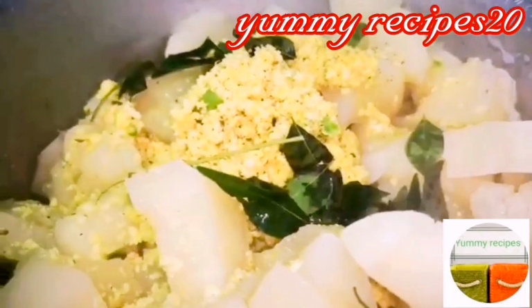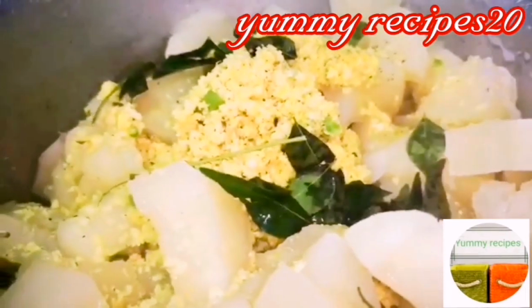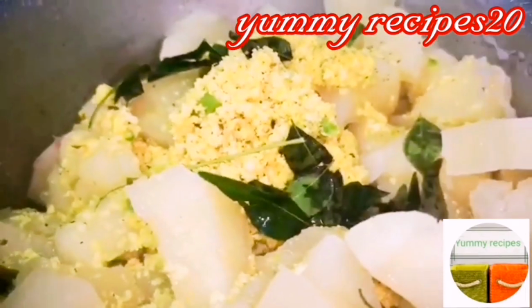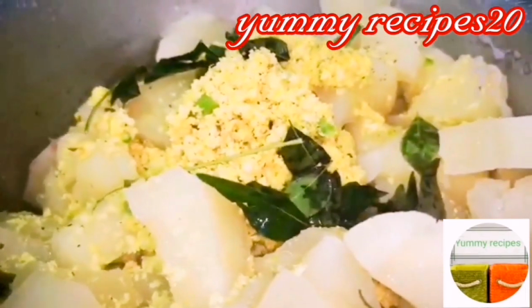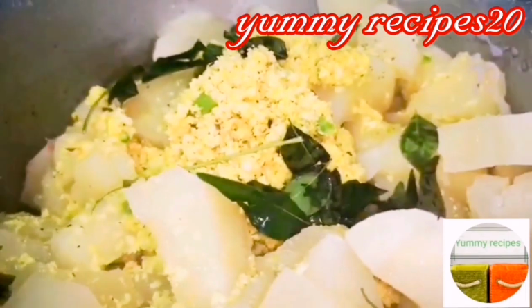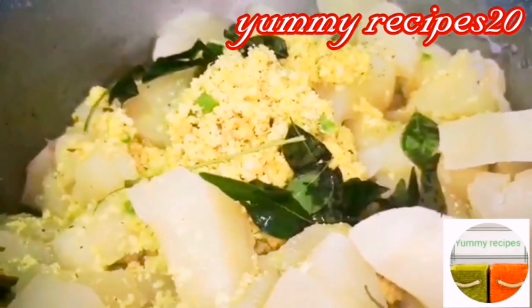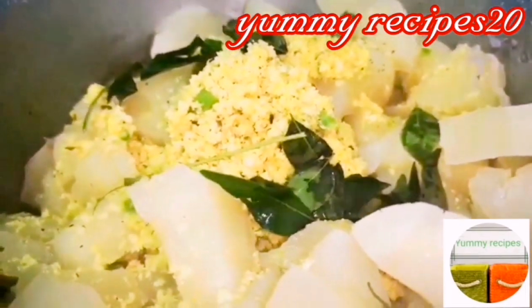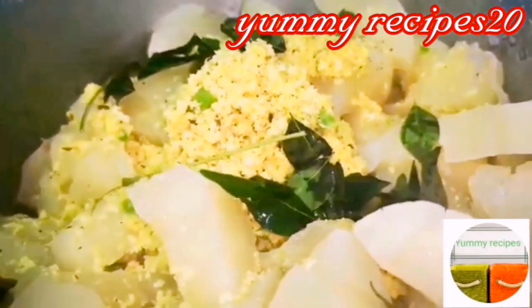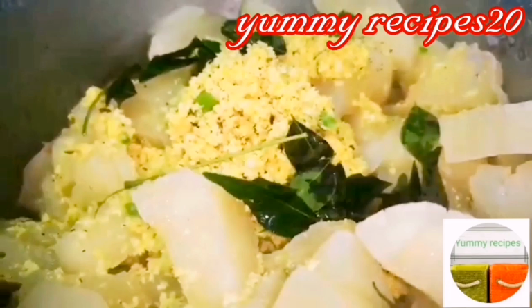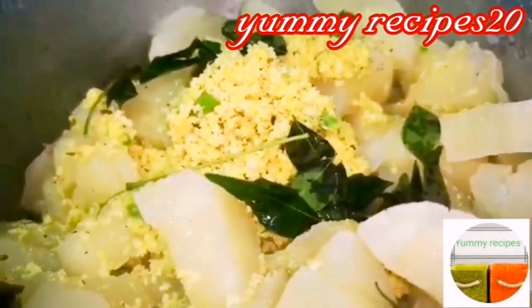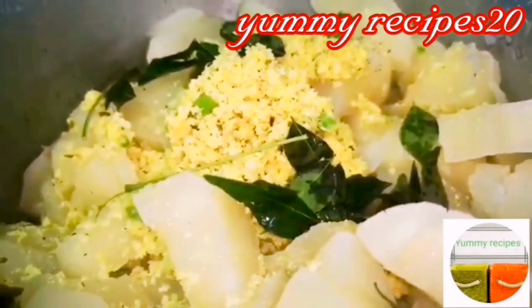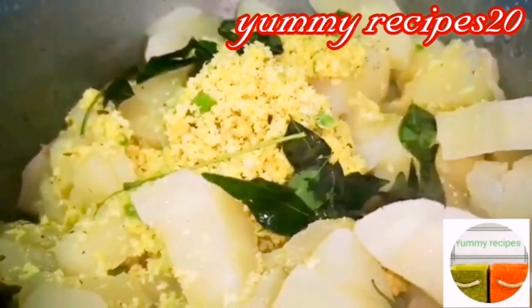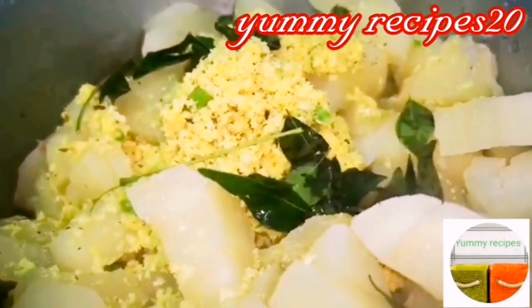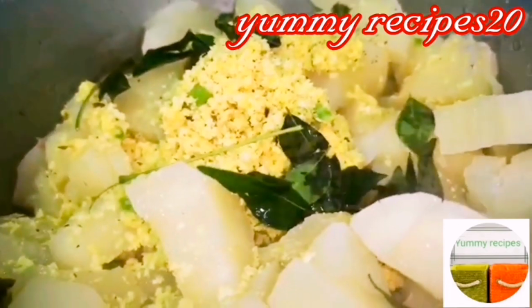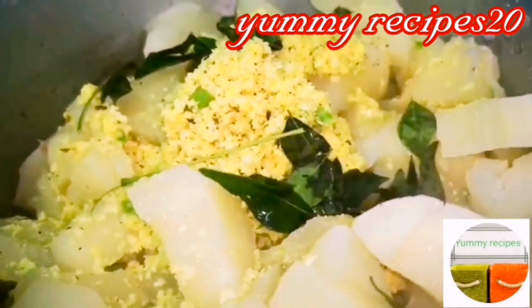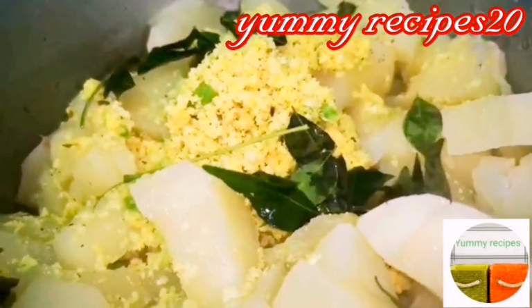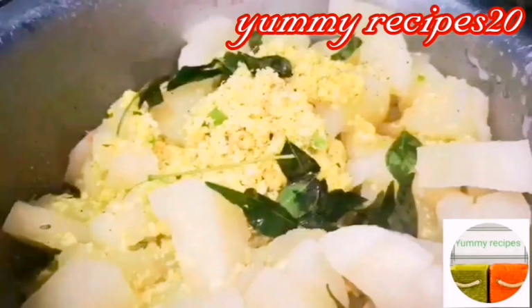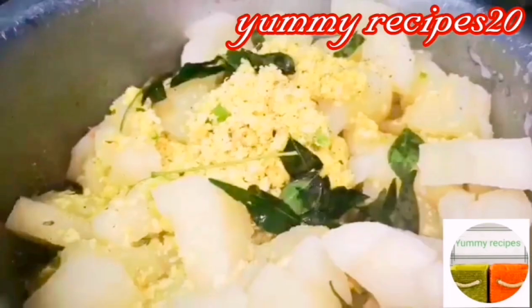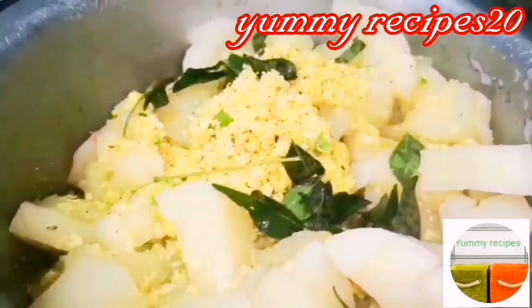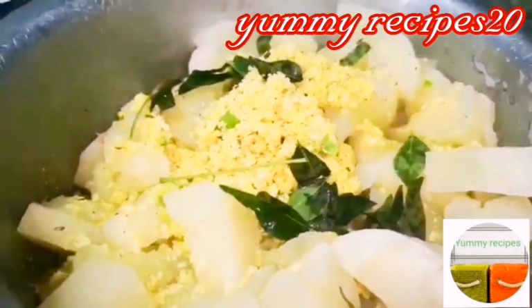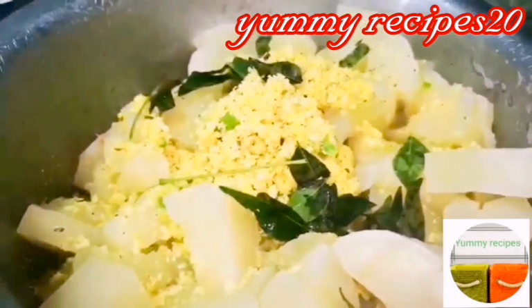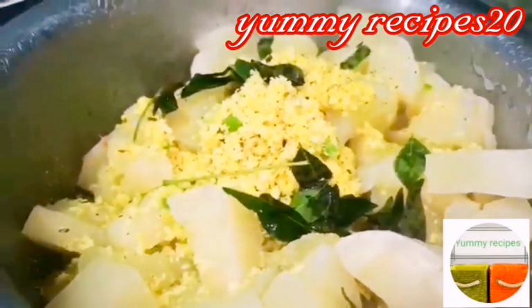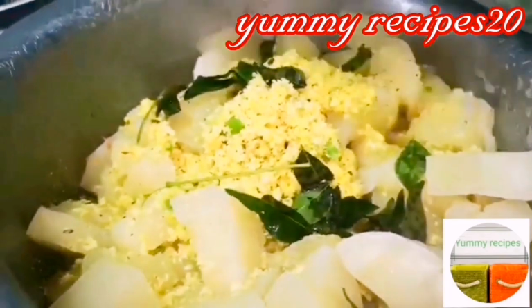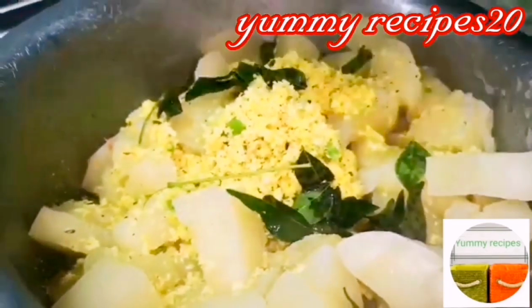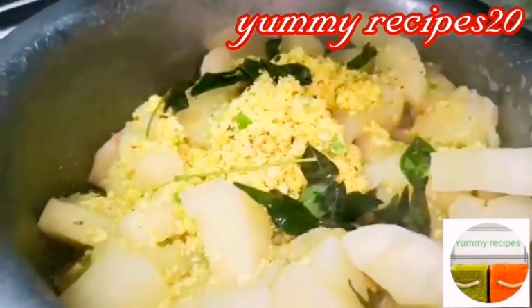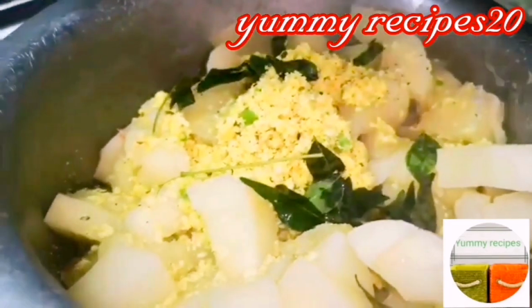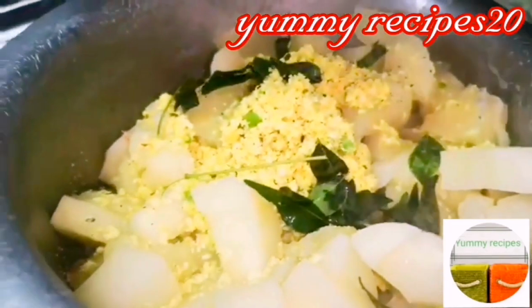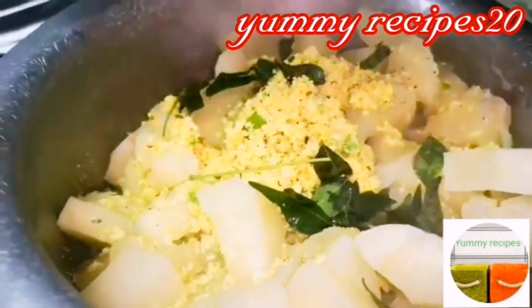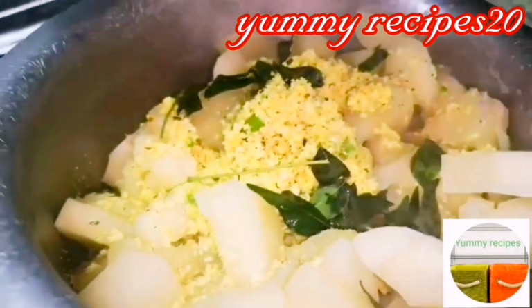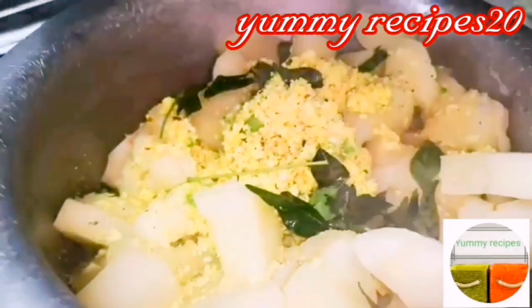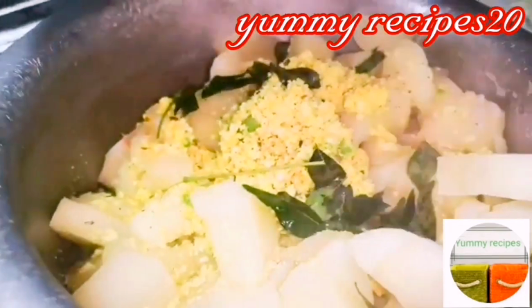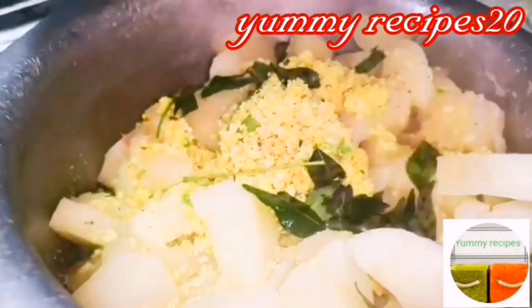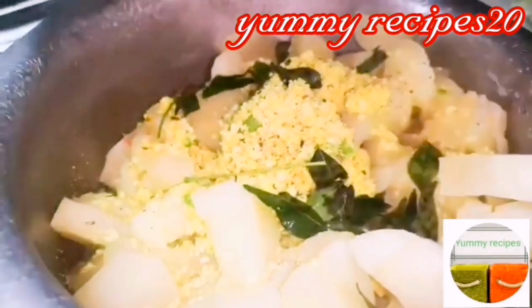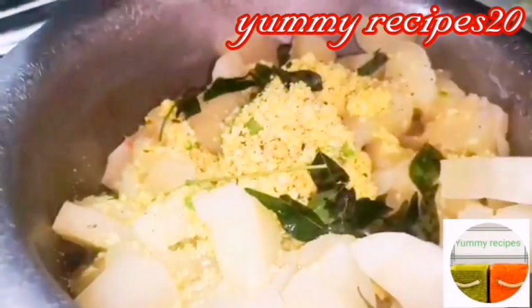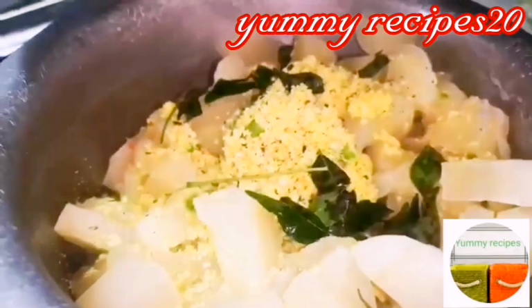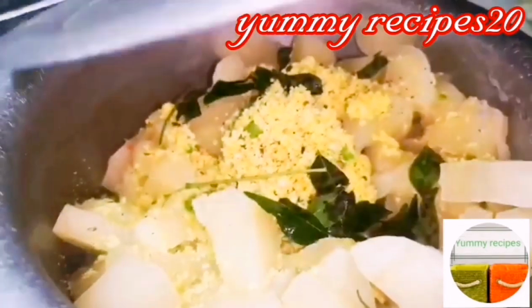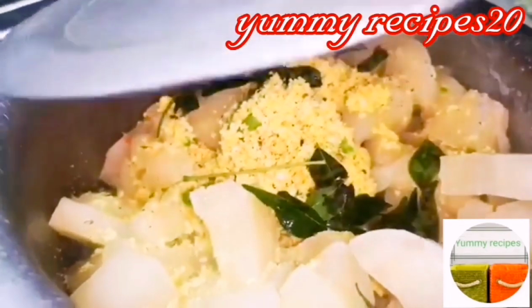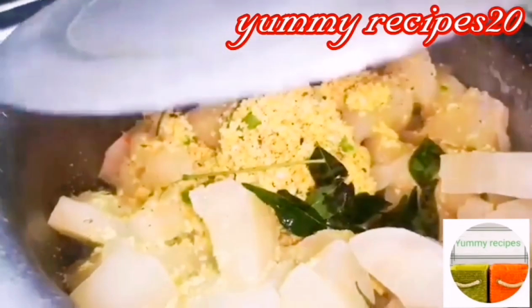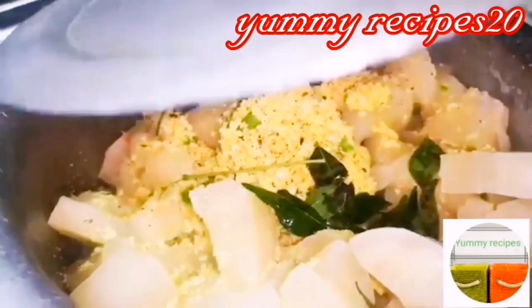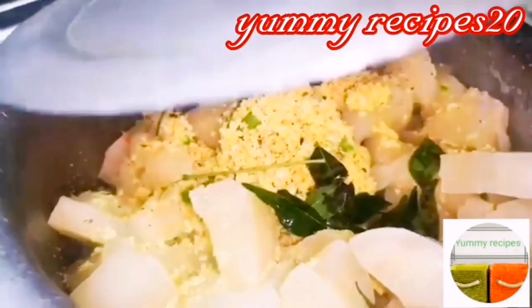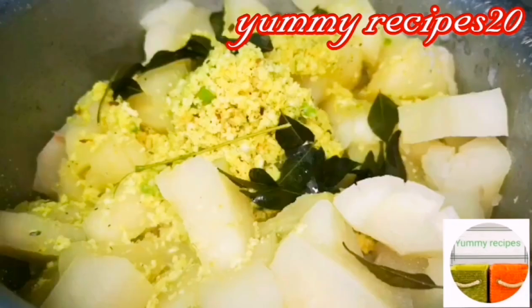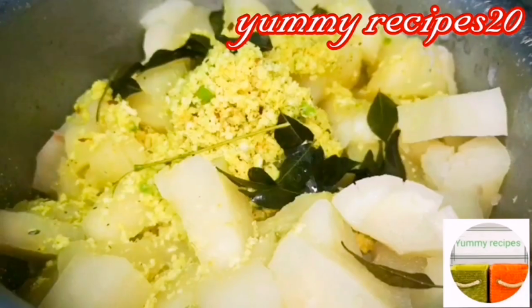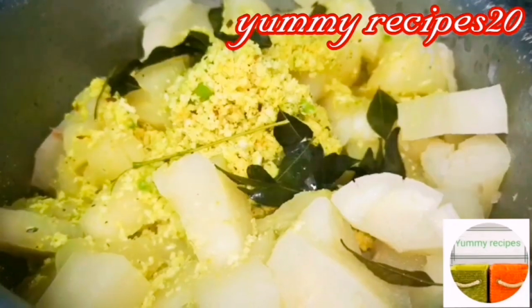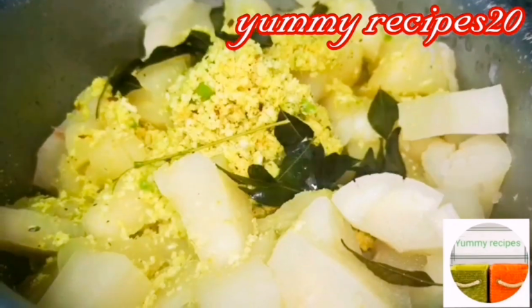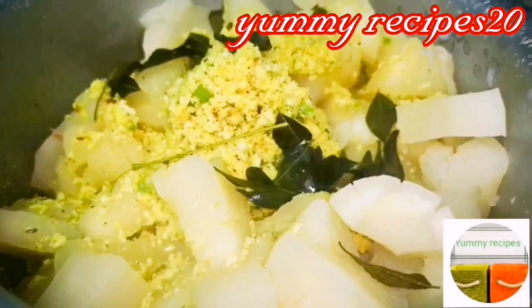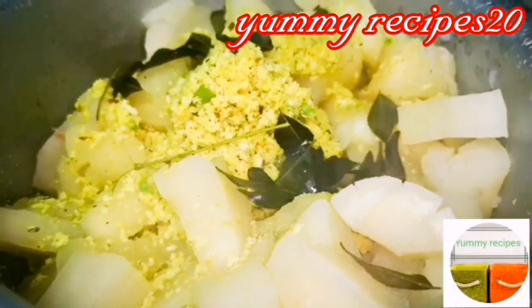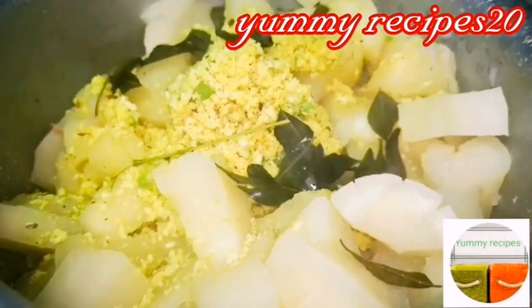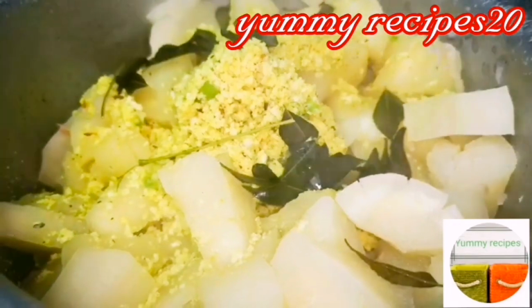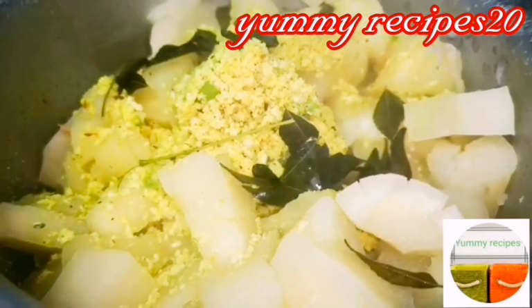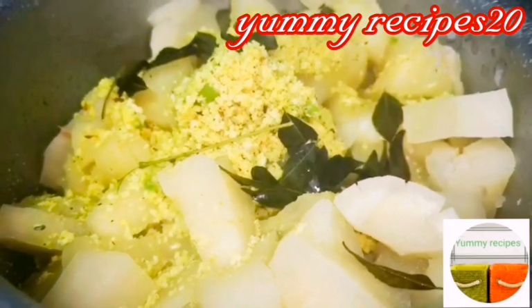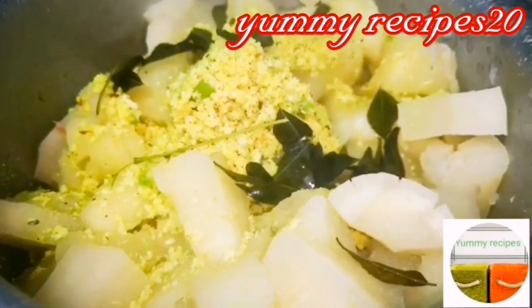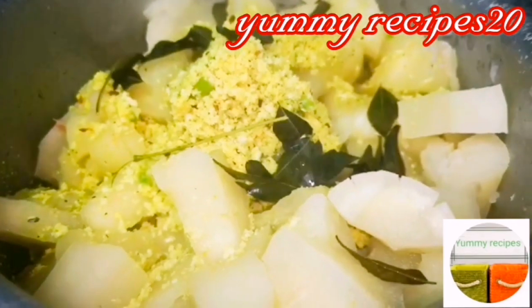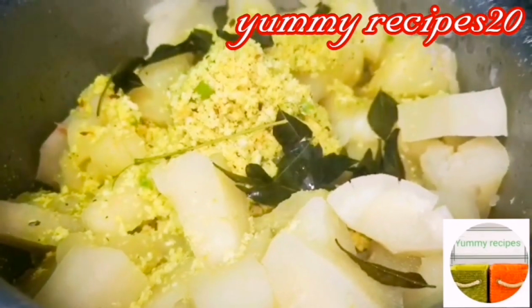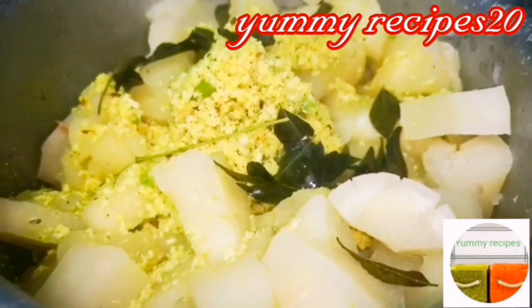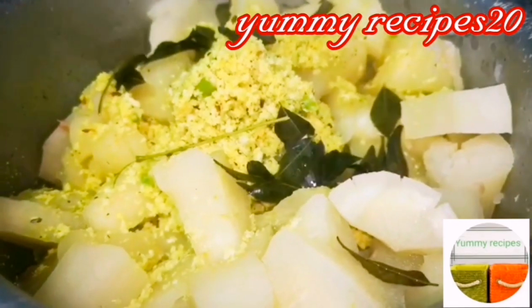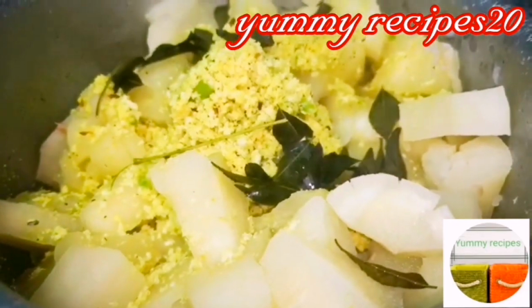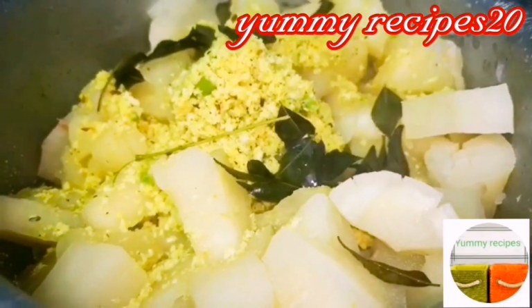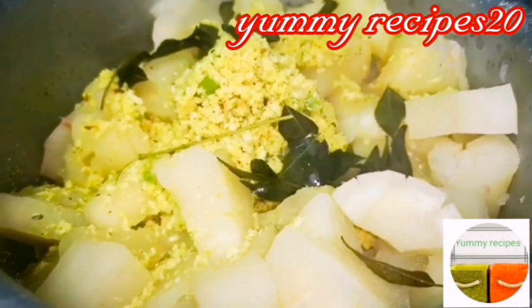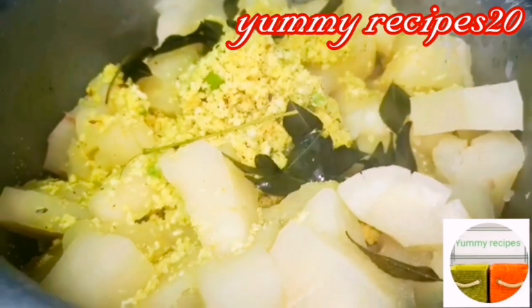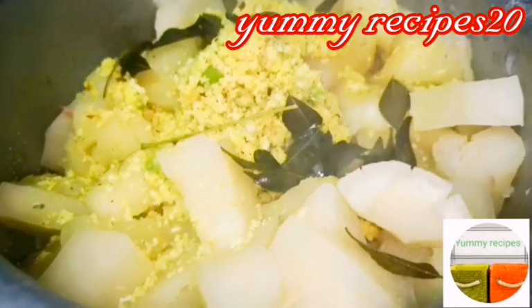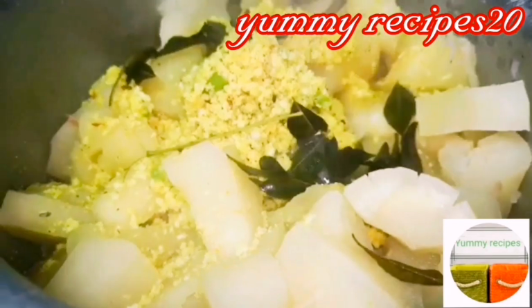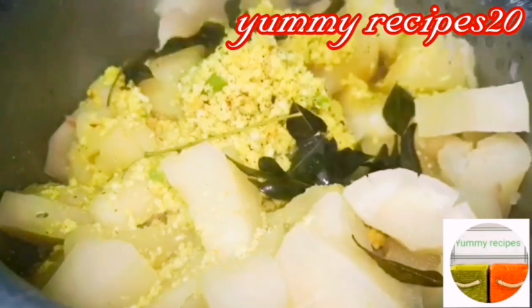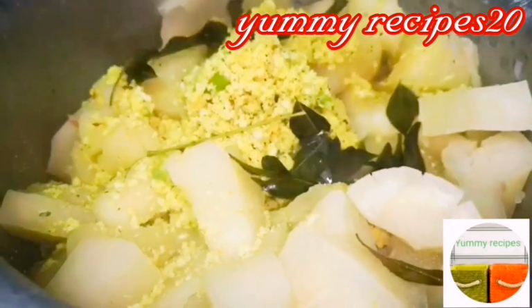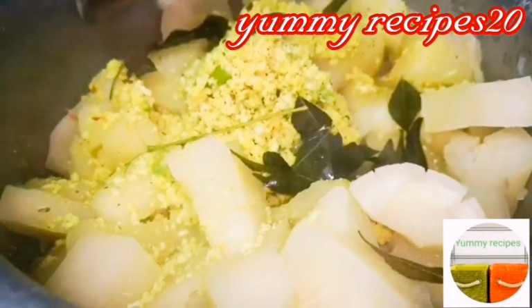We have 3 cups of water — add 3 cups of water. Then, add 3 cups of water.